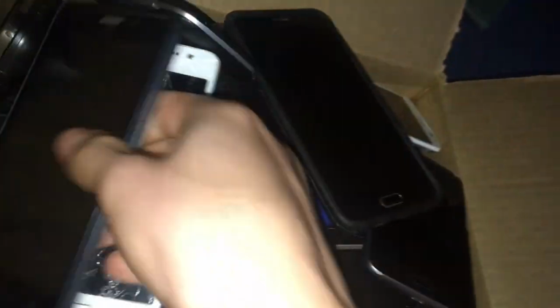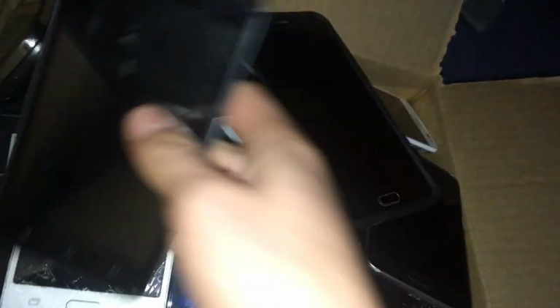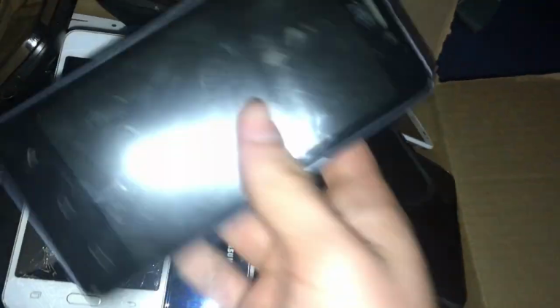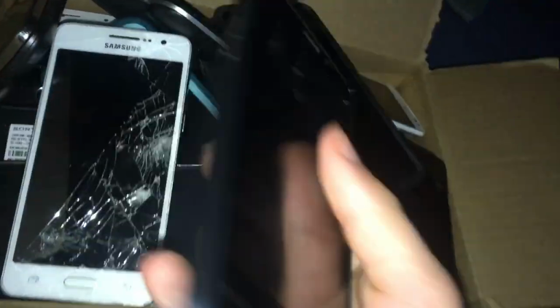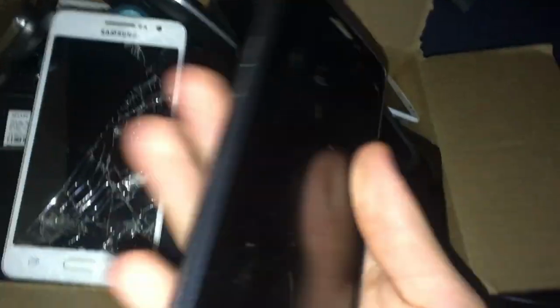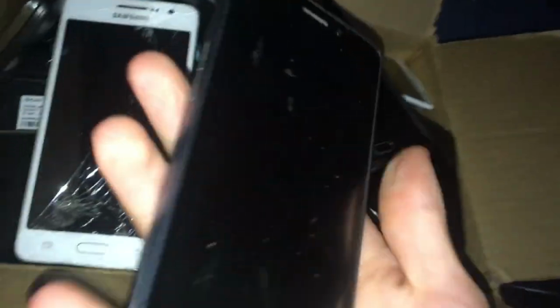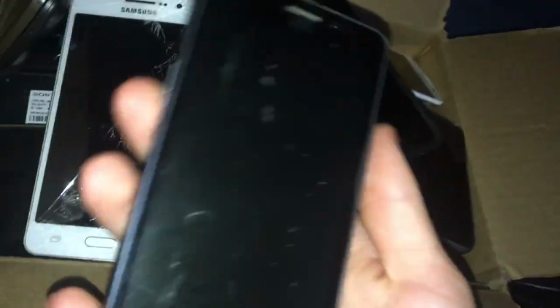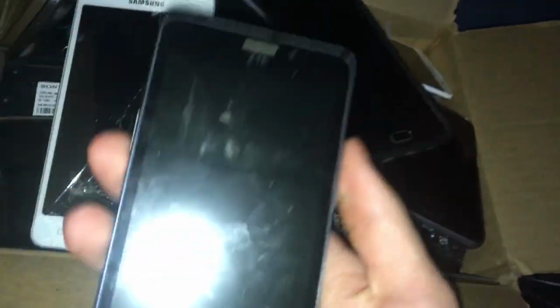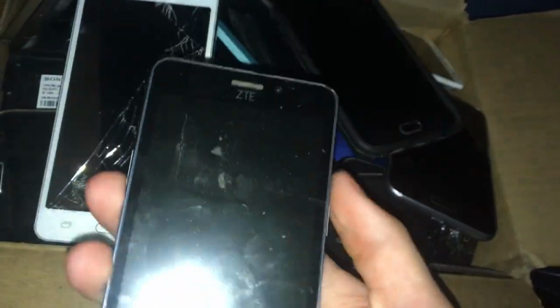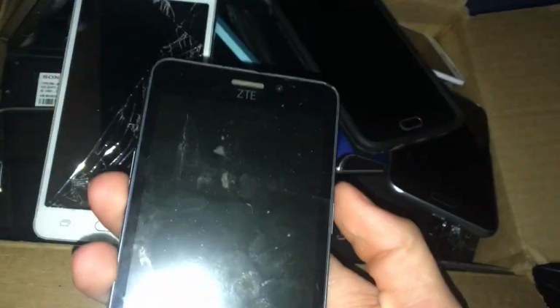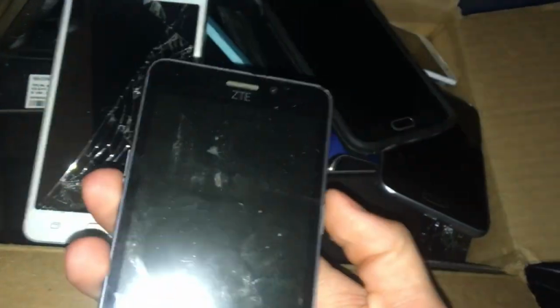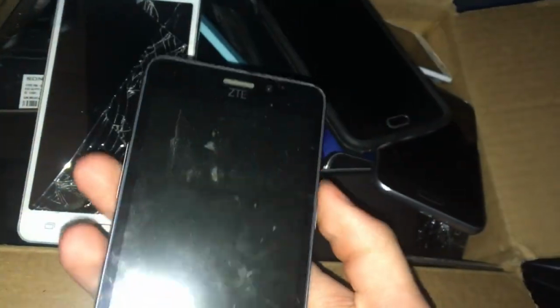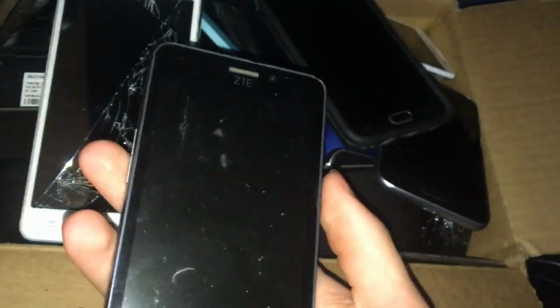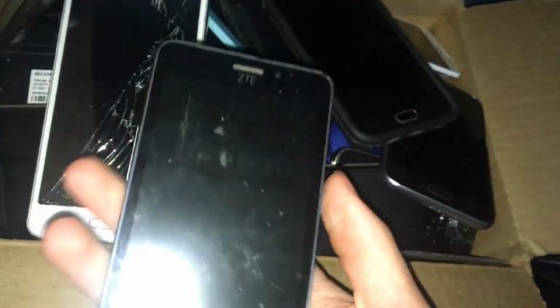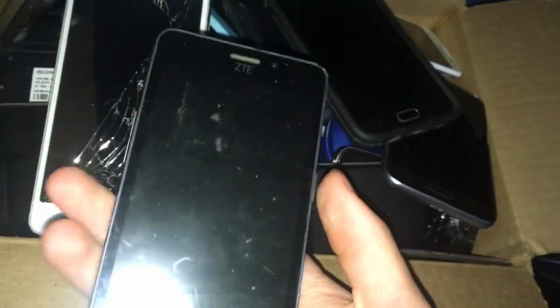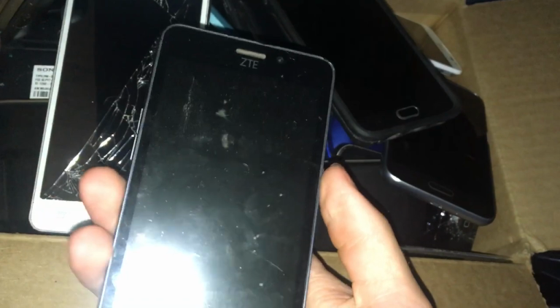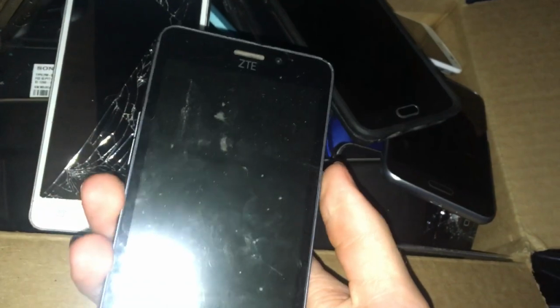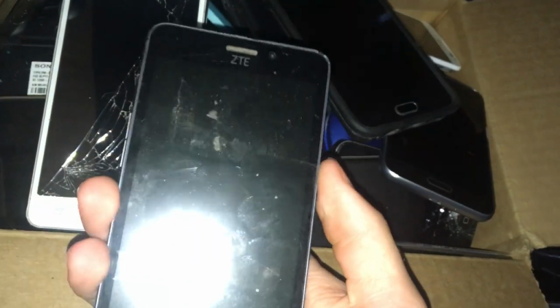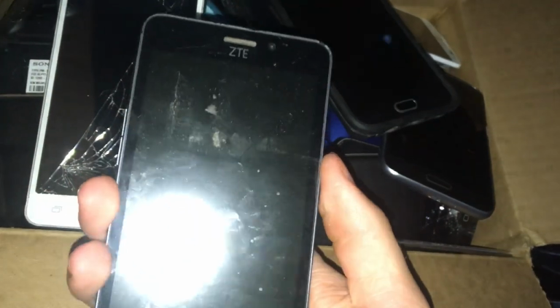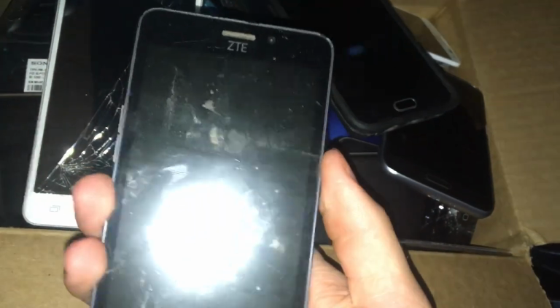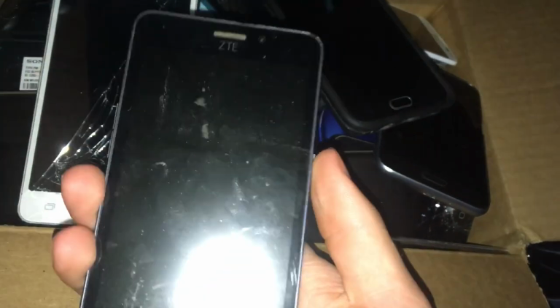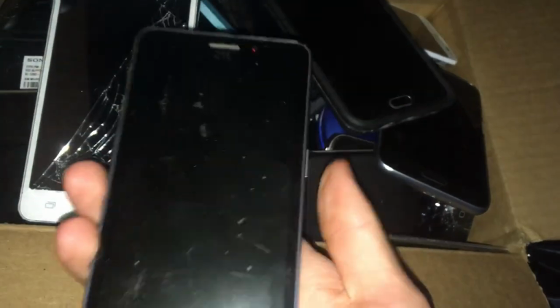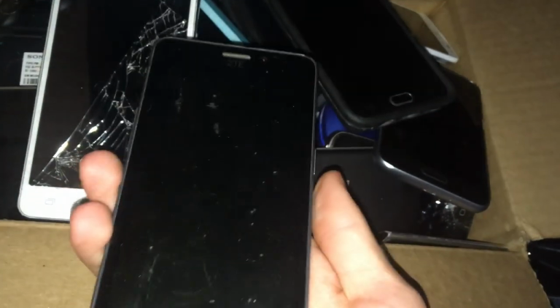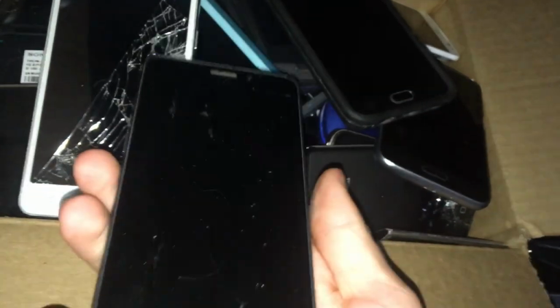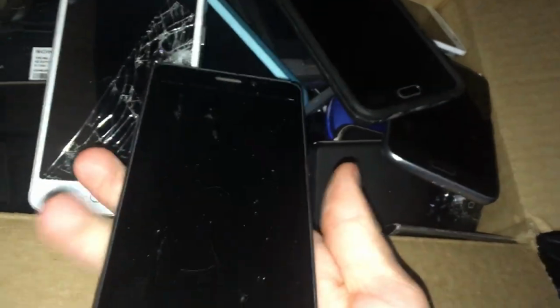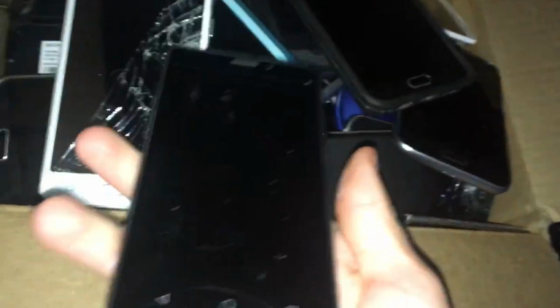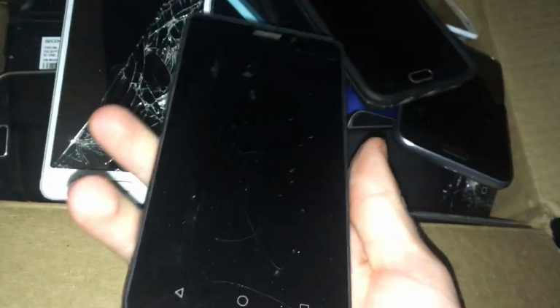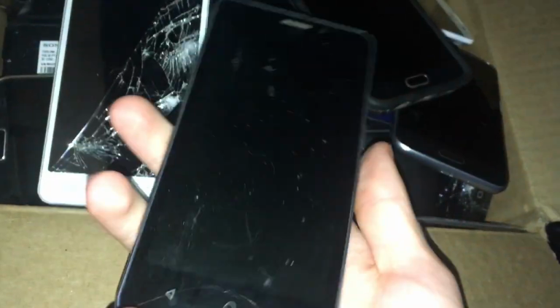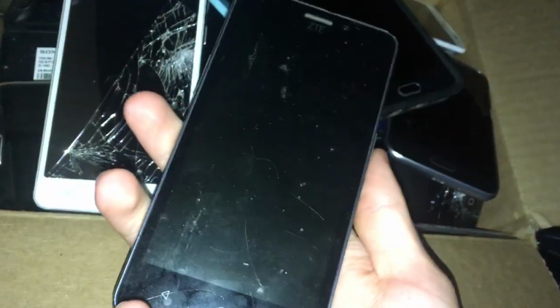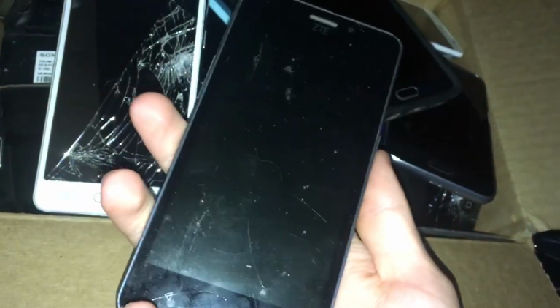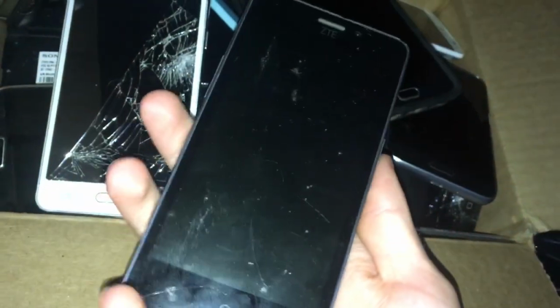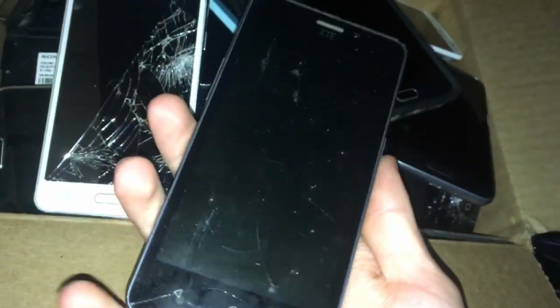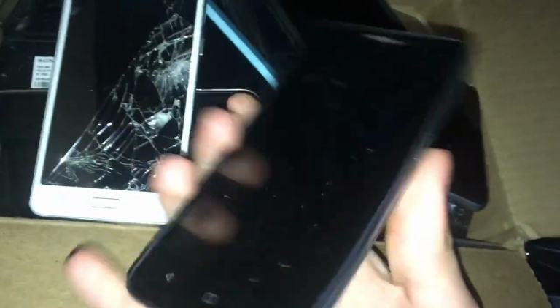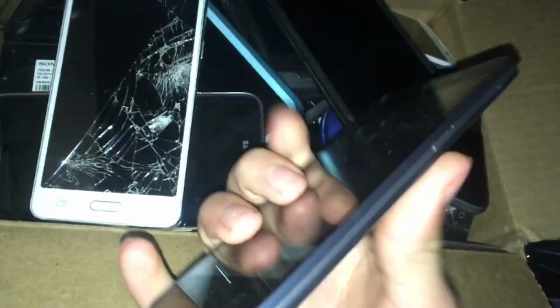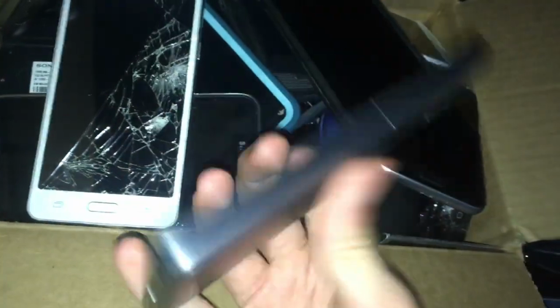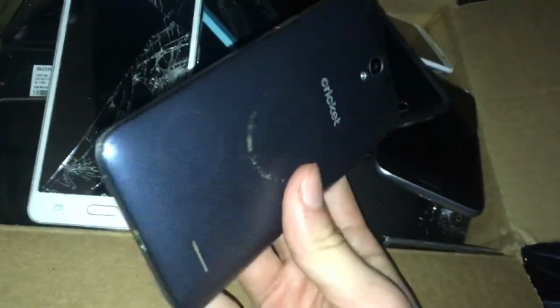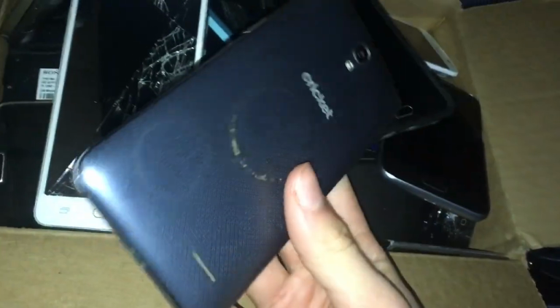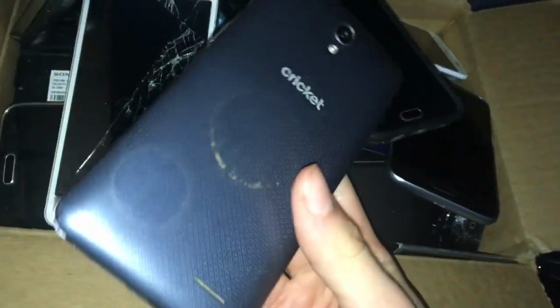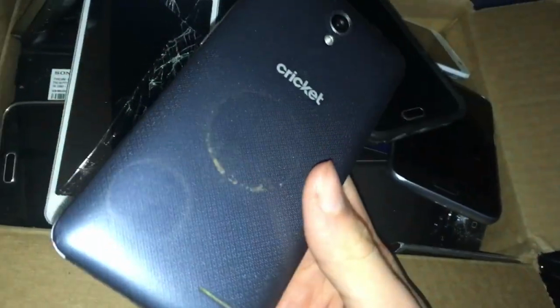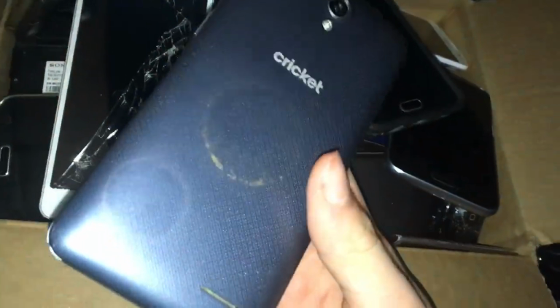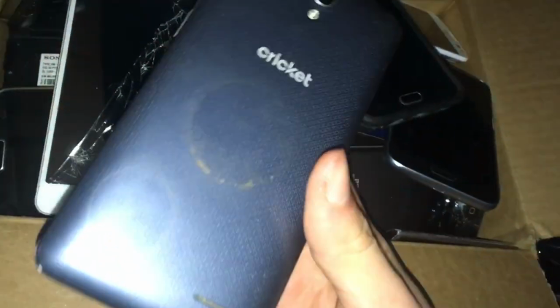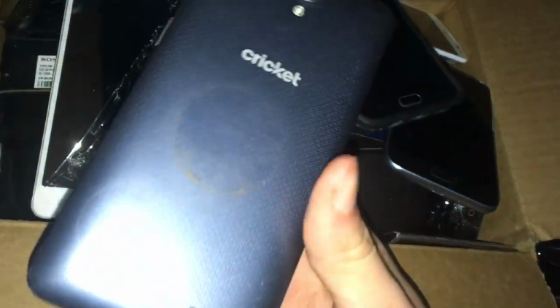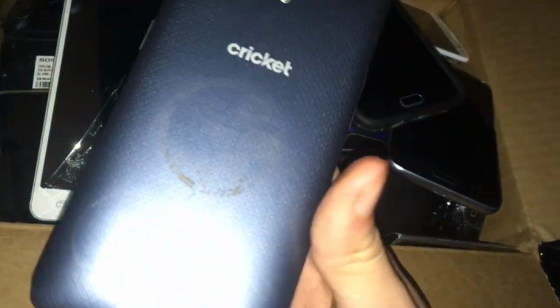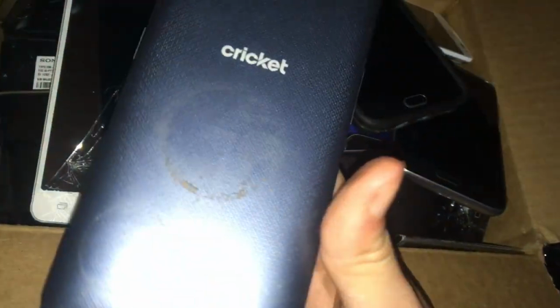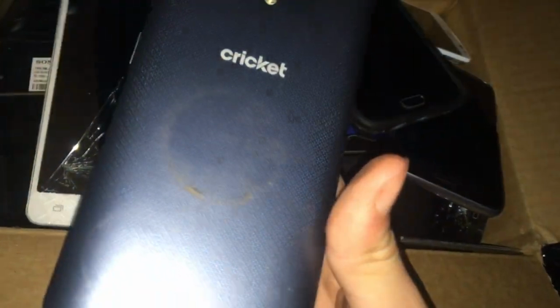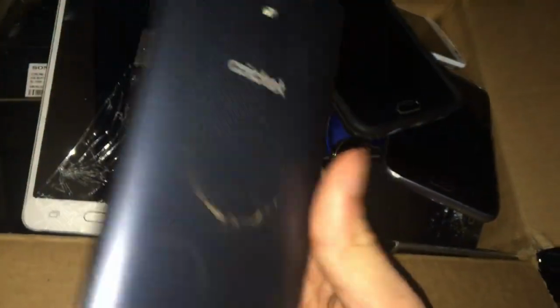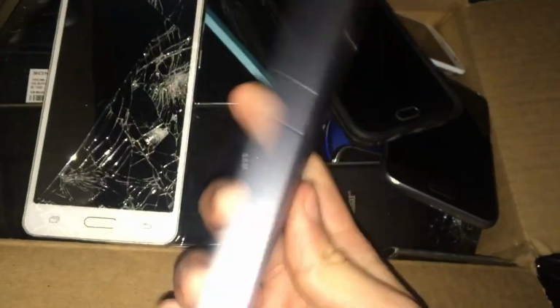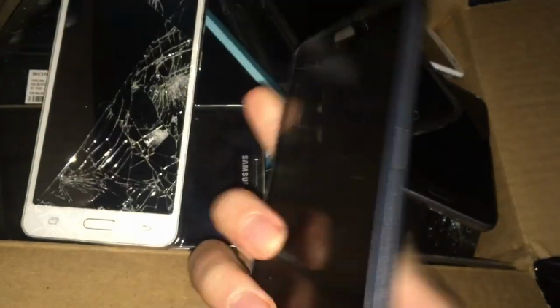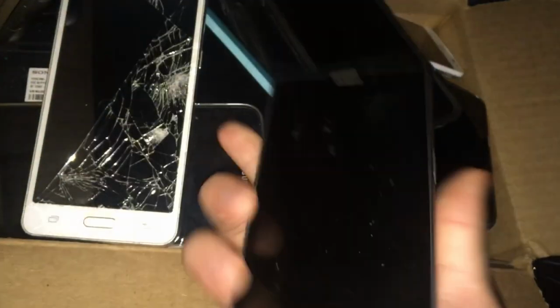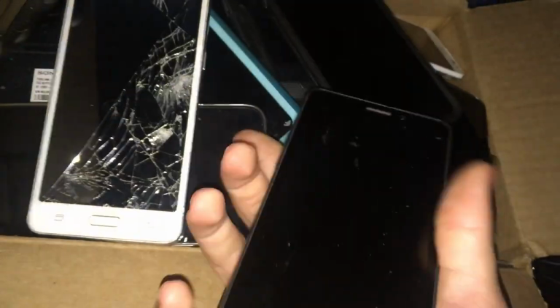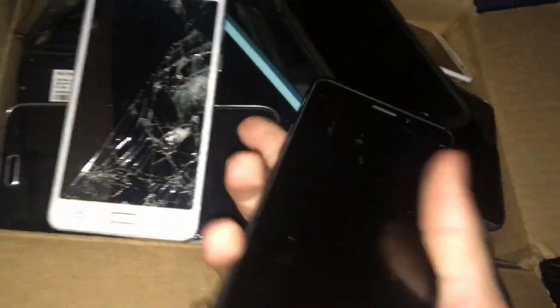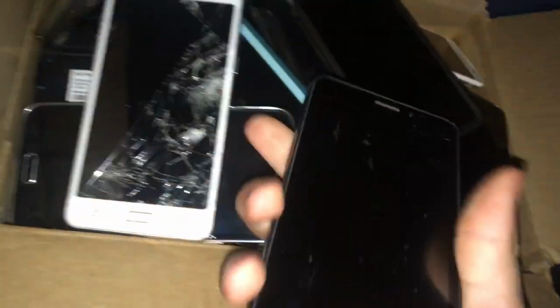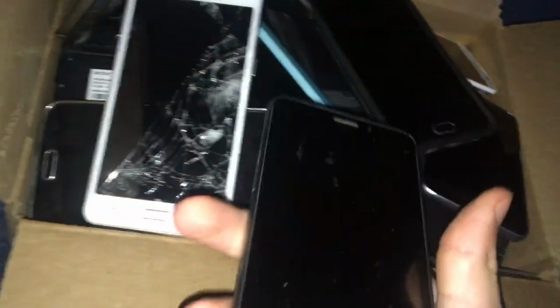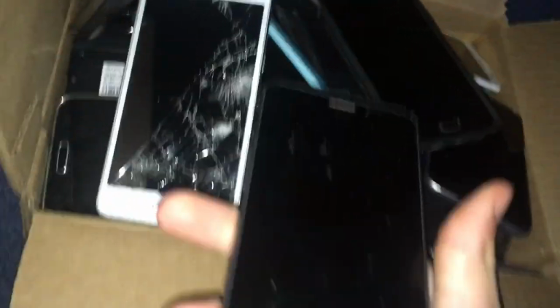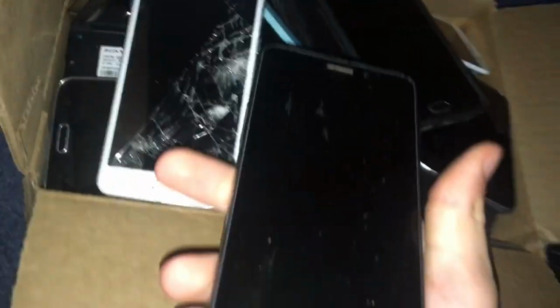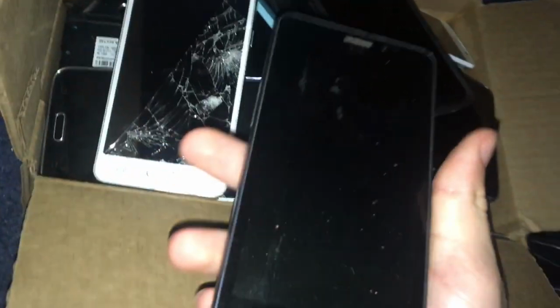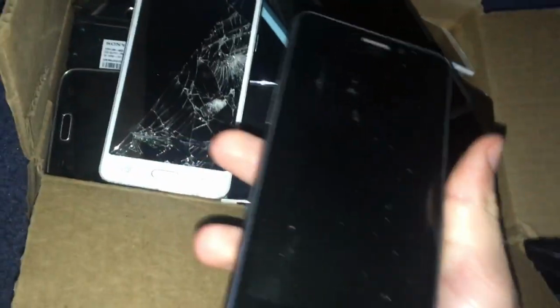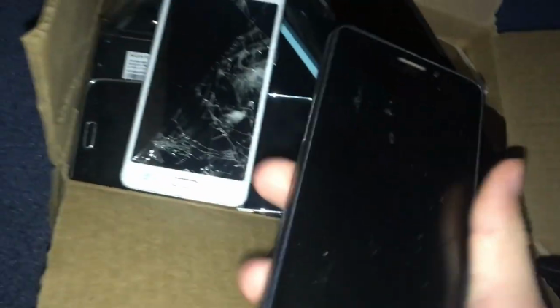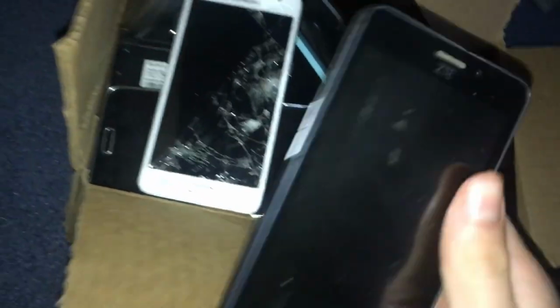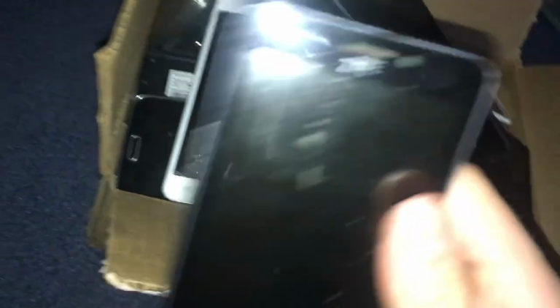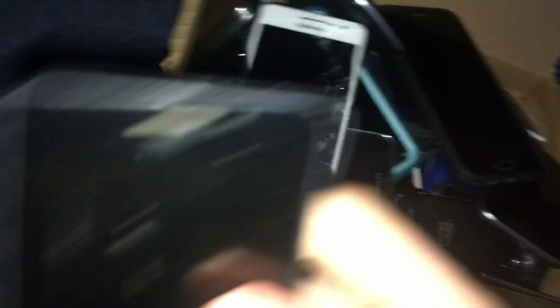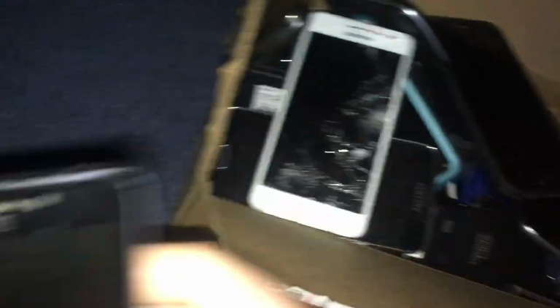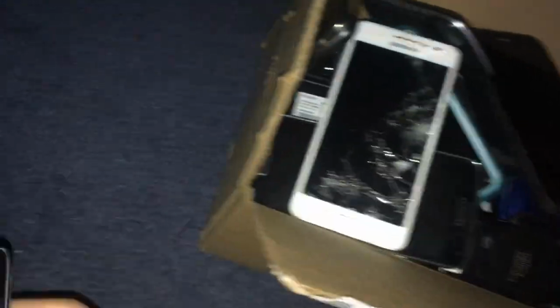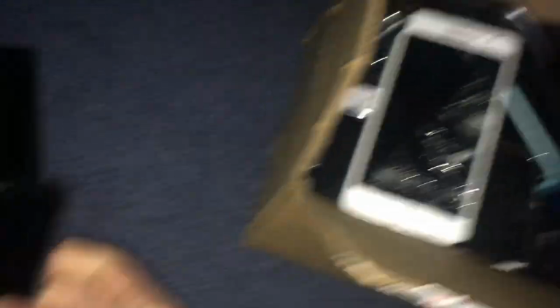This is a ZTE Zenate 3. This one works, but it has a Google lock. I have not bothered to bypass it, nor do I really think I will, because I don't really care.